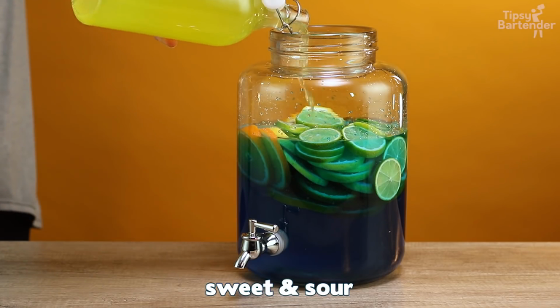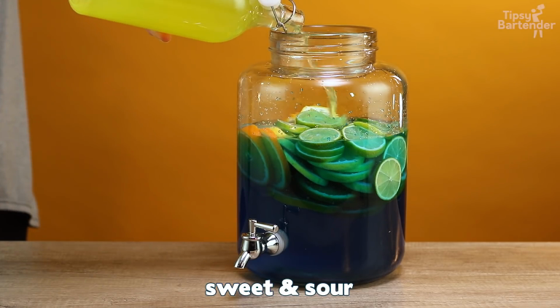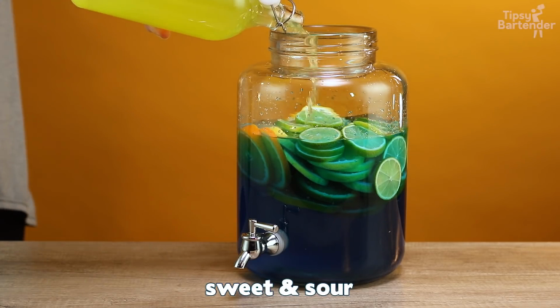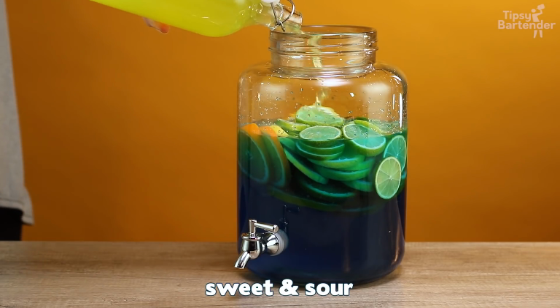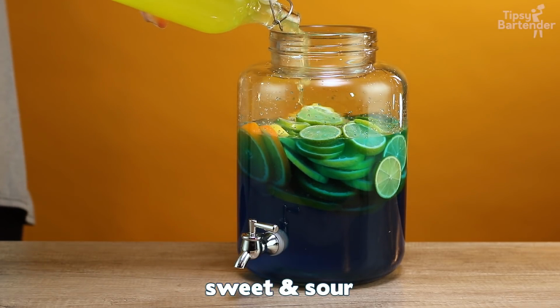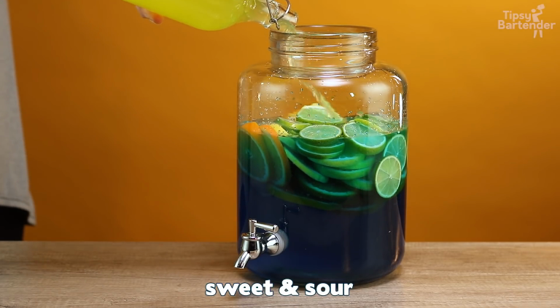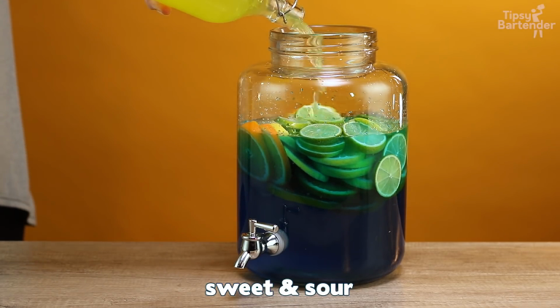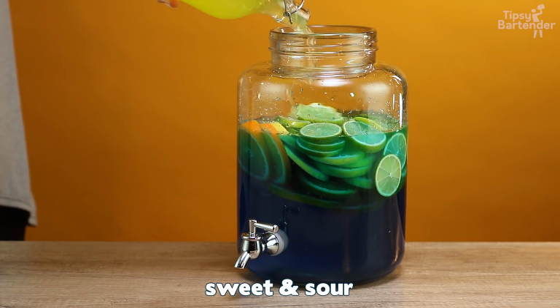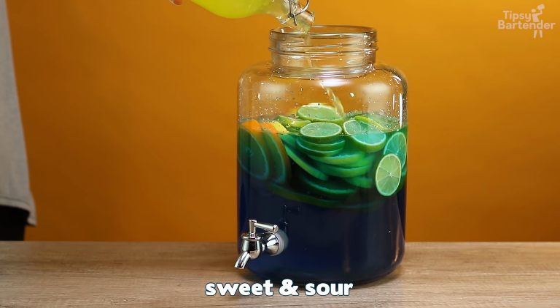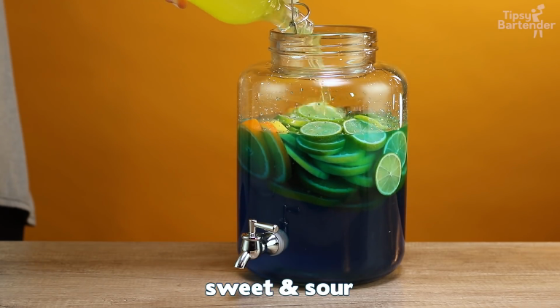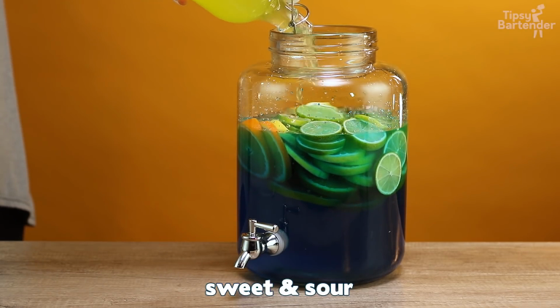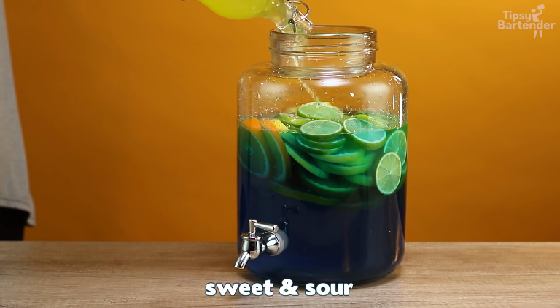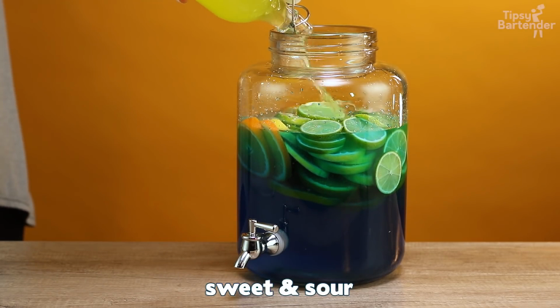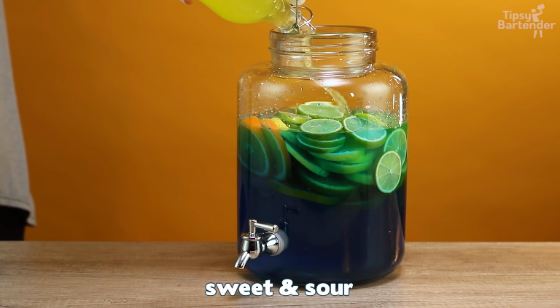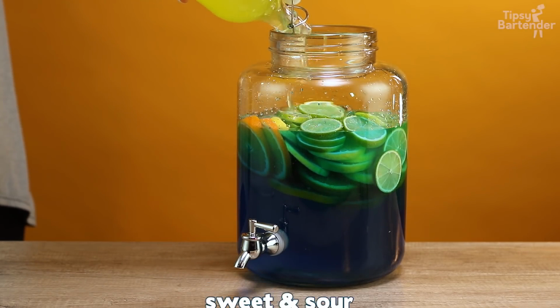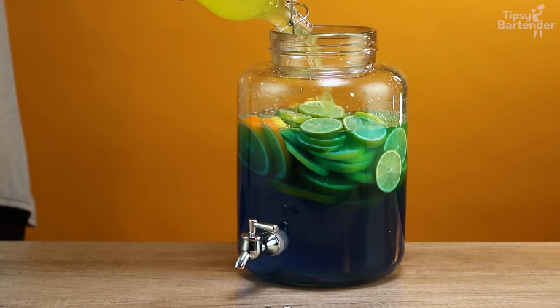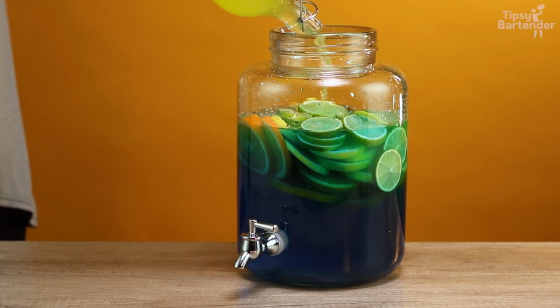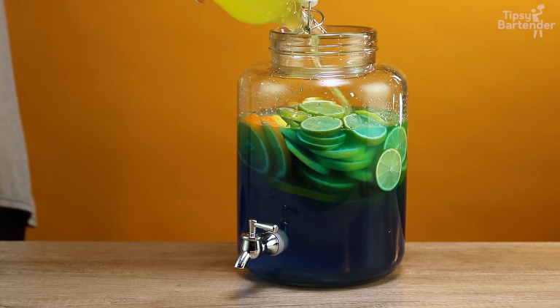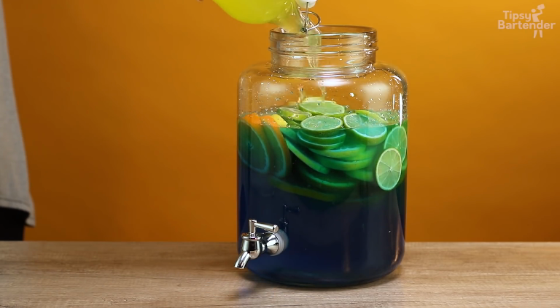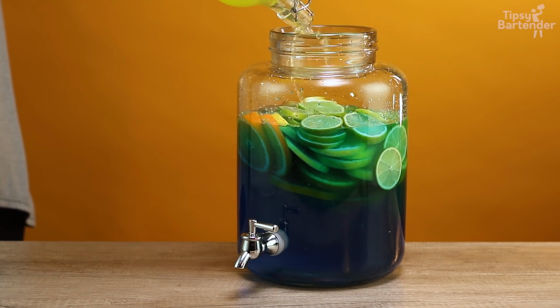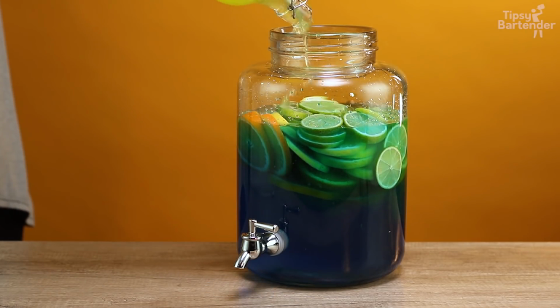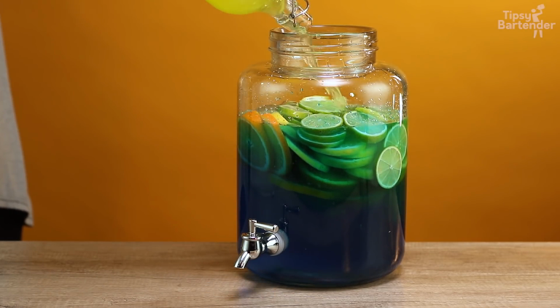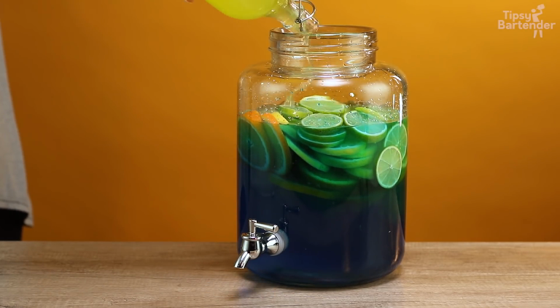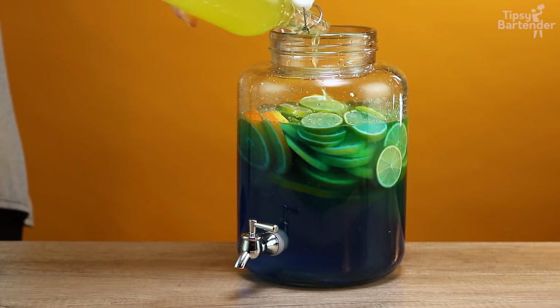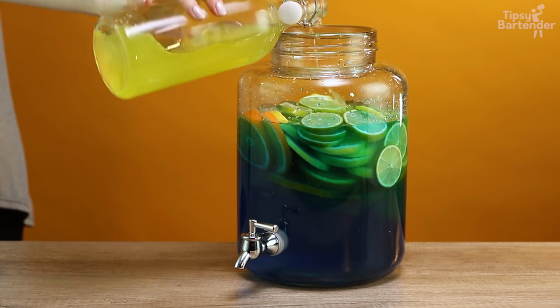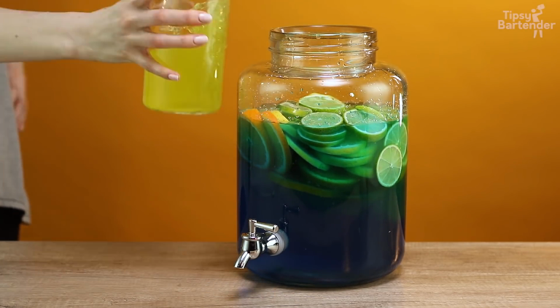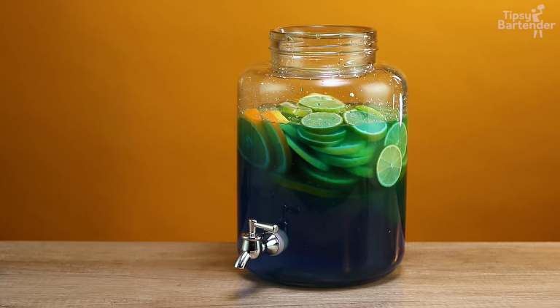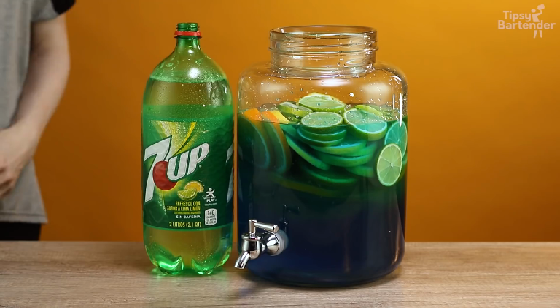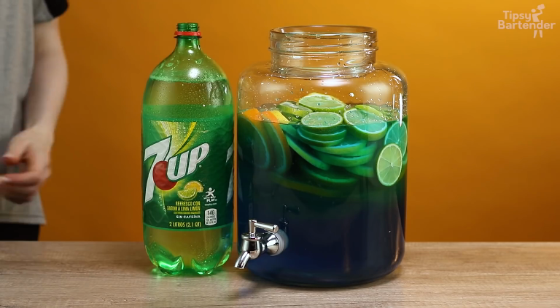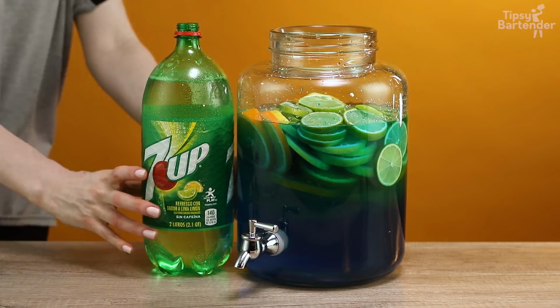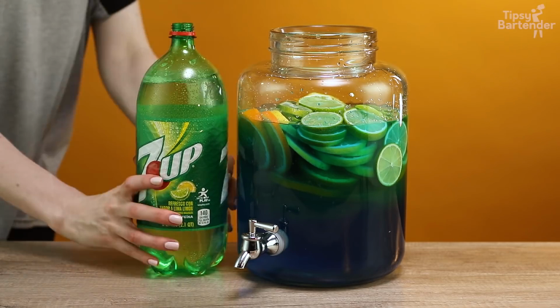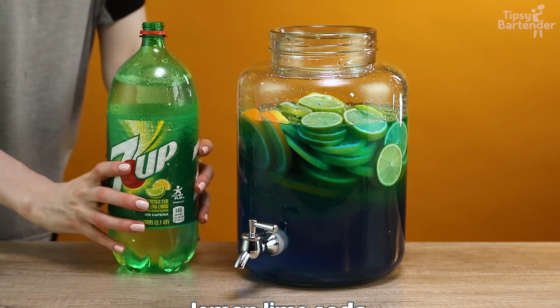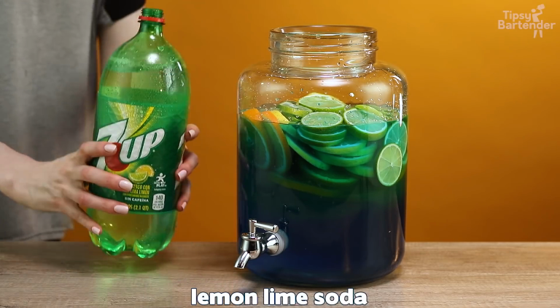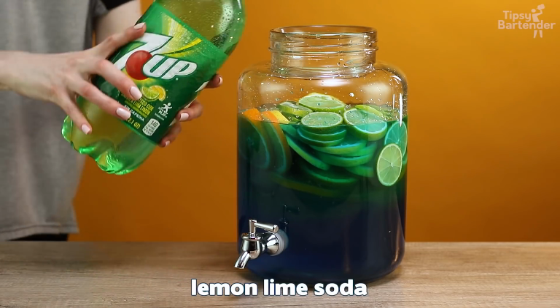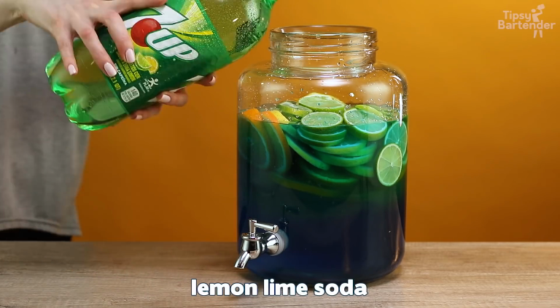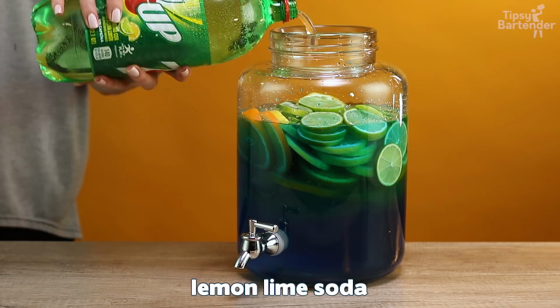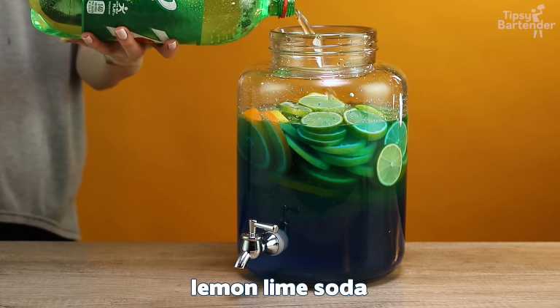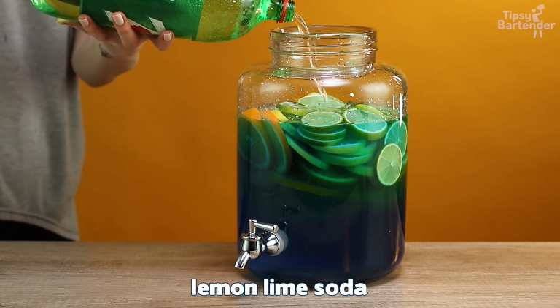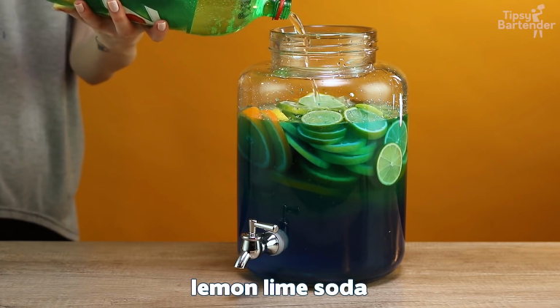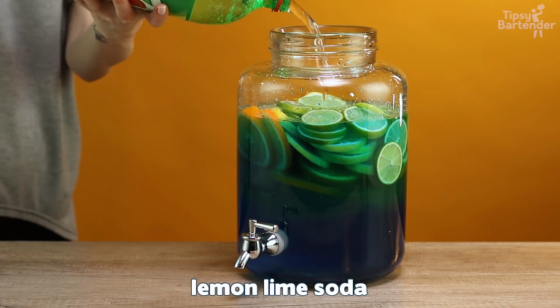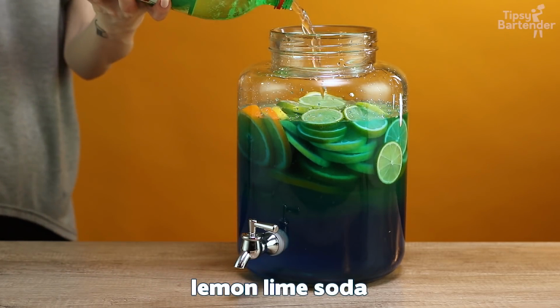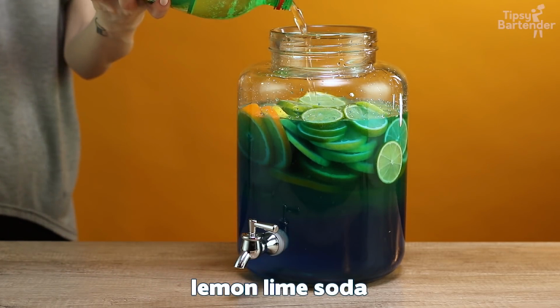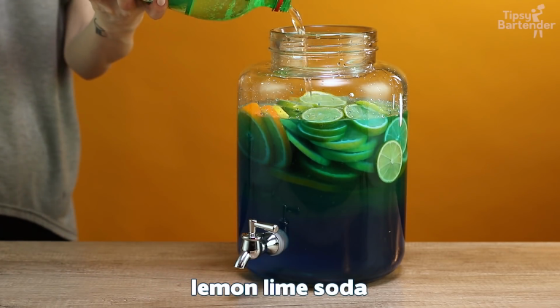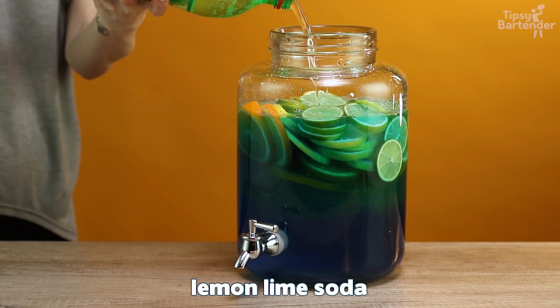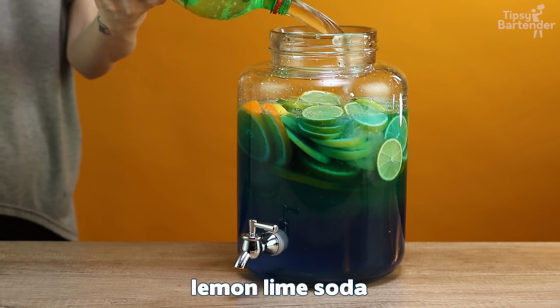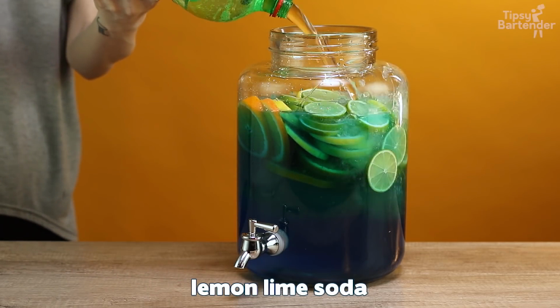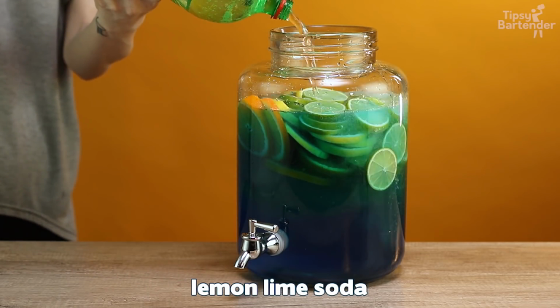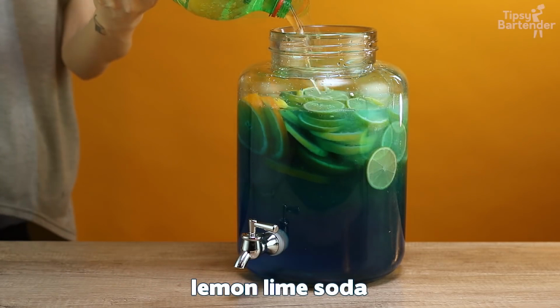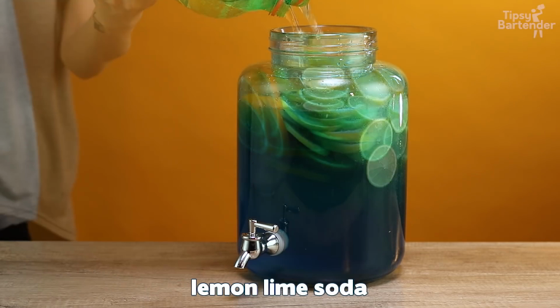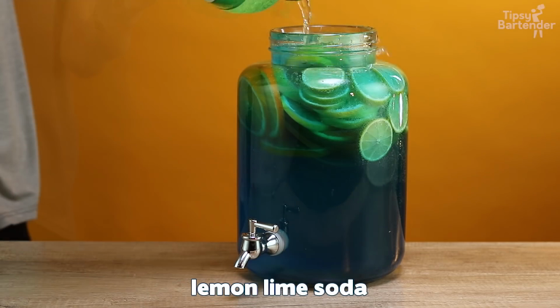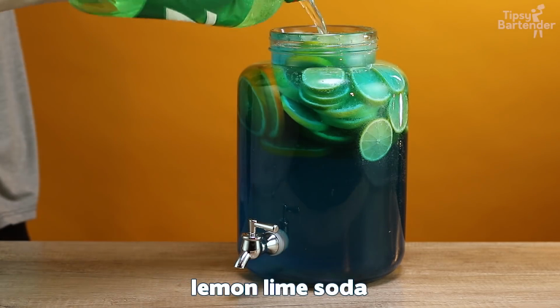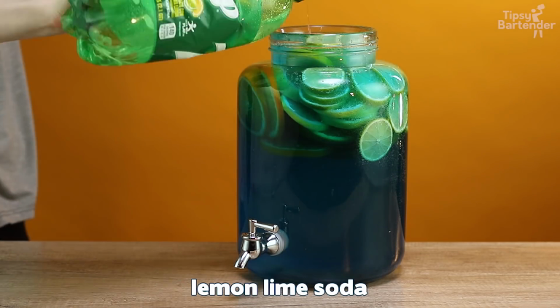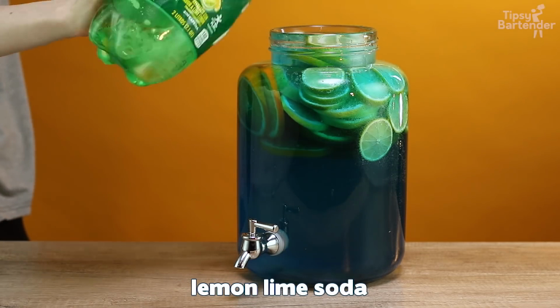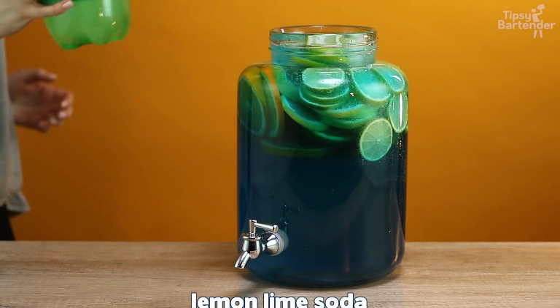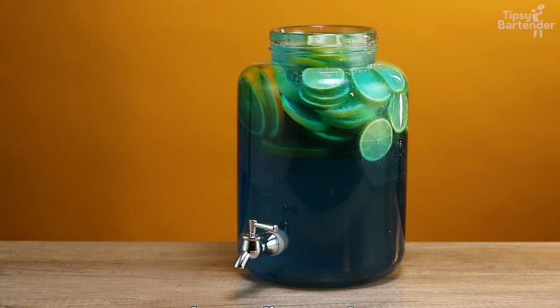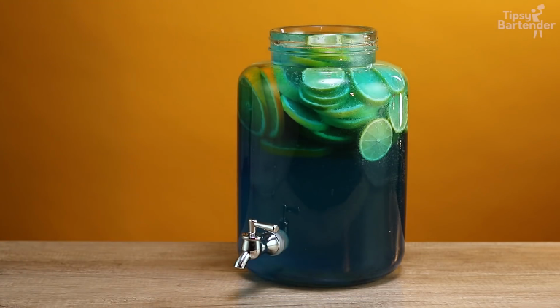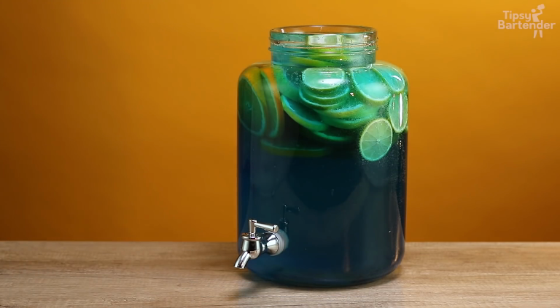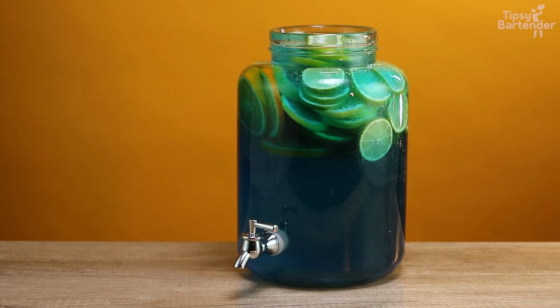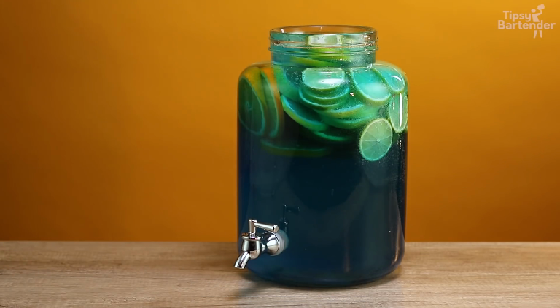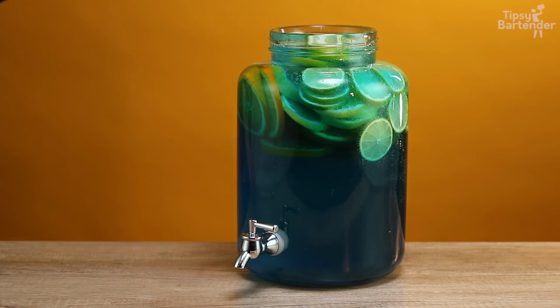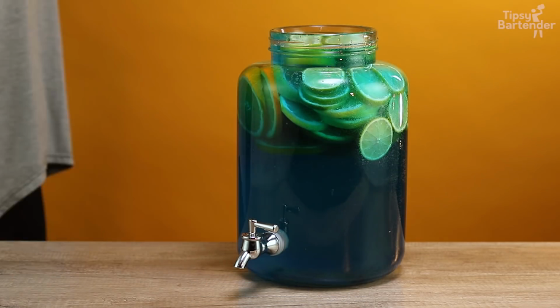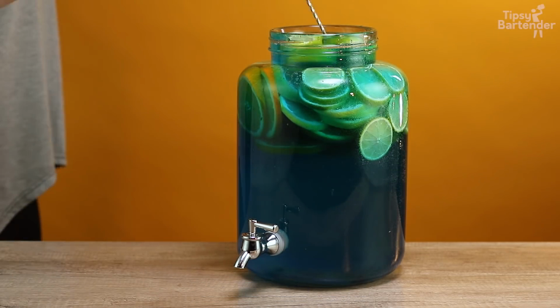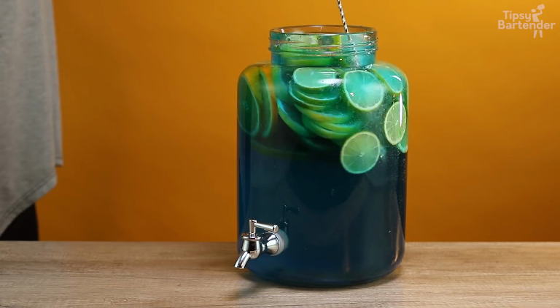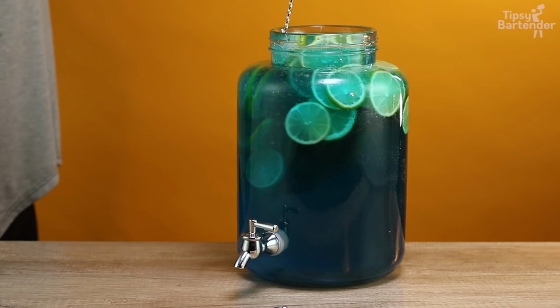Come behind with some sweet and sour. And then guys, what's the final ingredient in an adios? That's right — lemon-lime soda. So we top off.